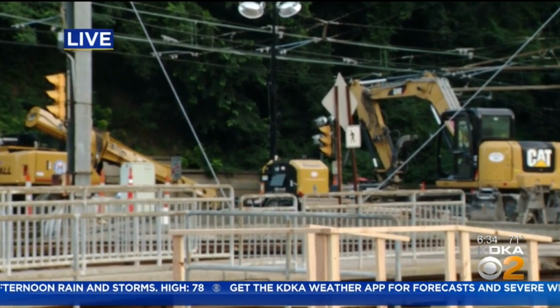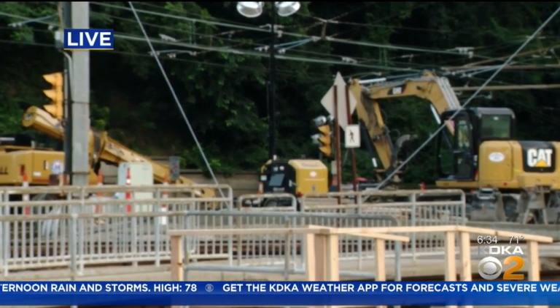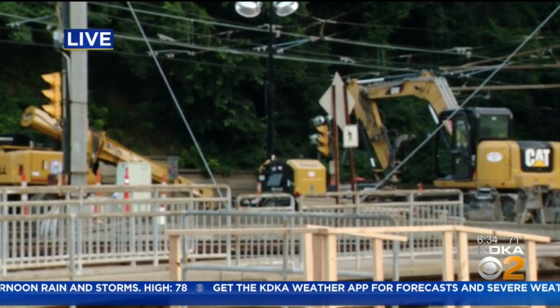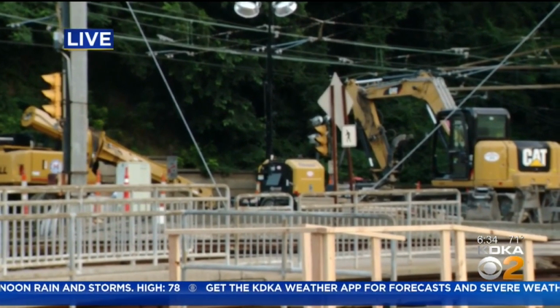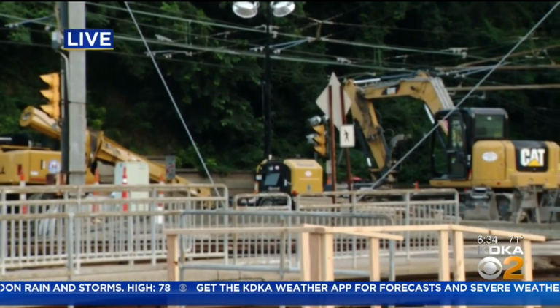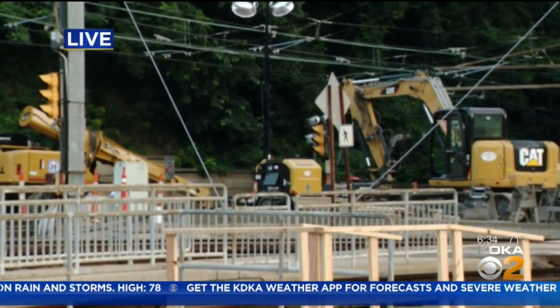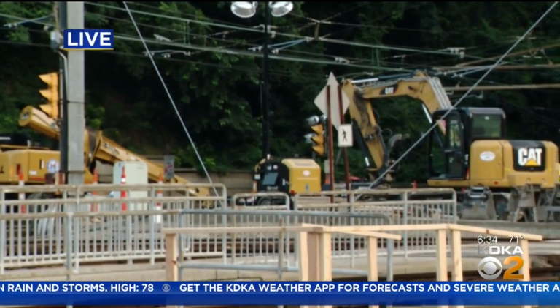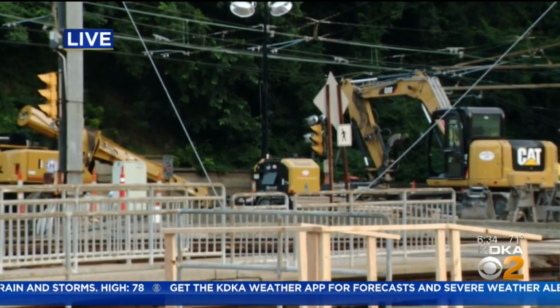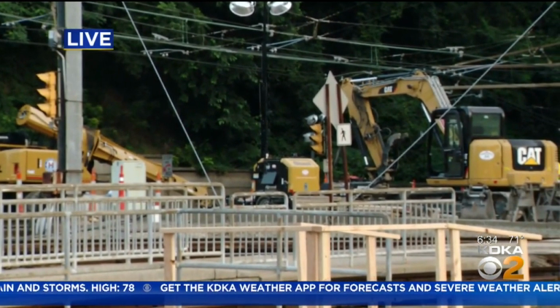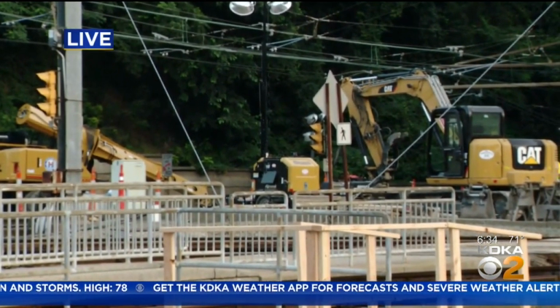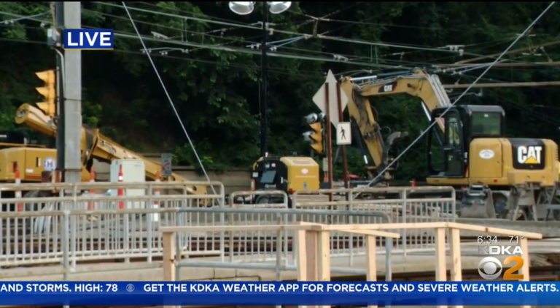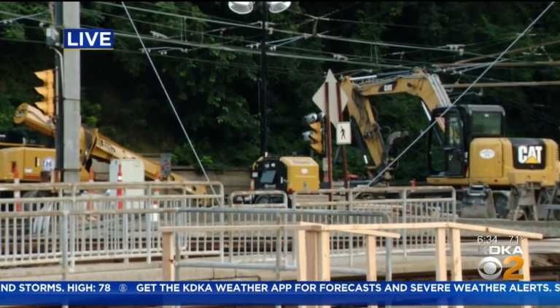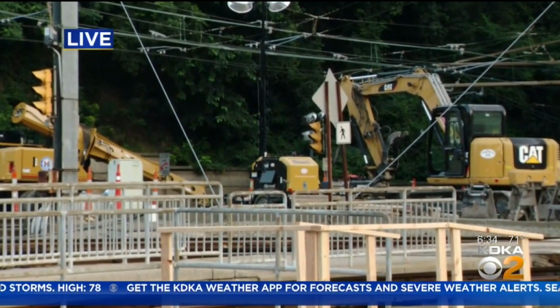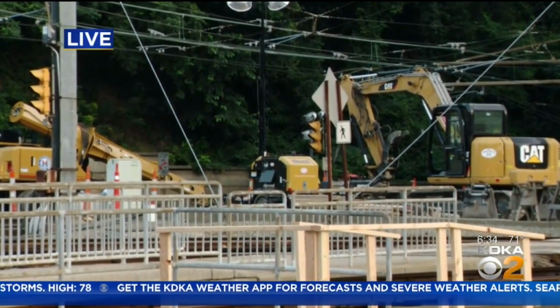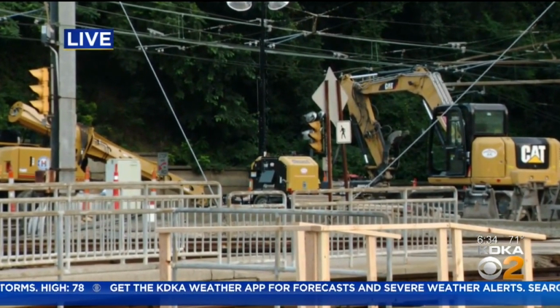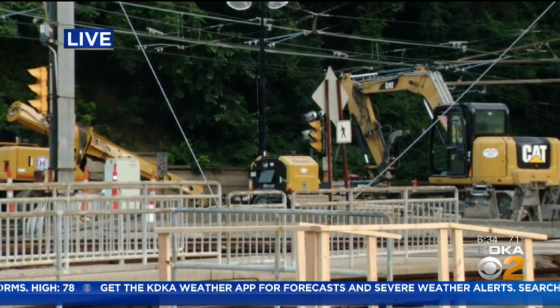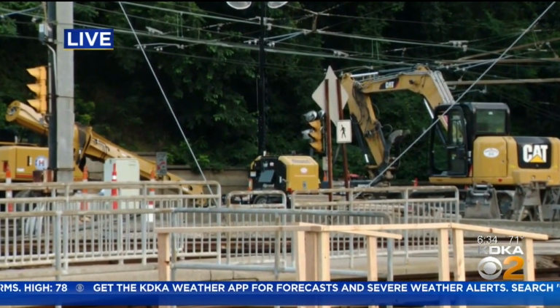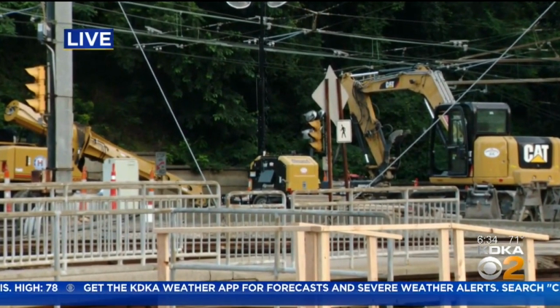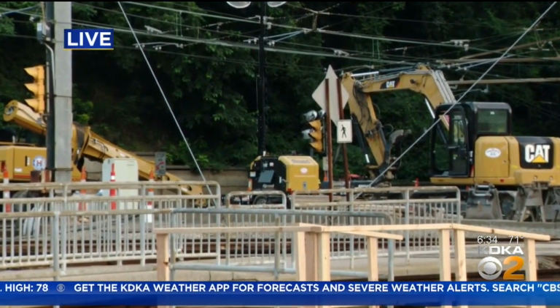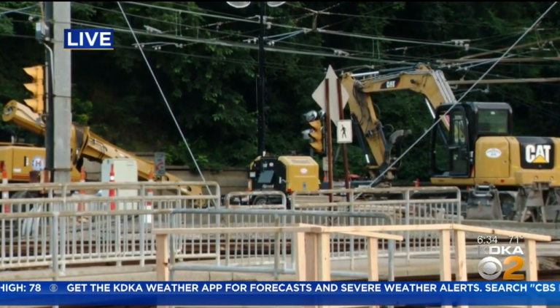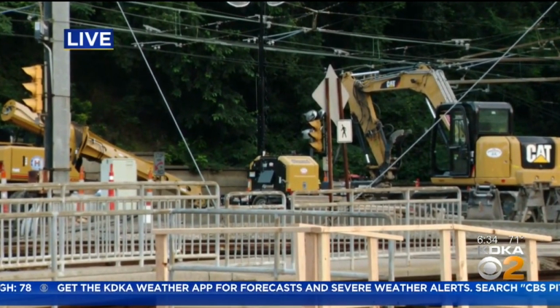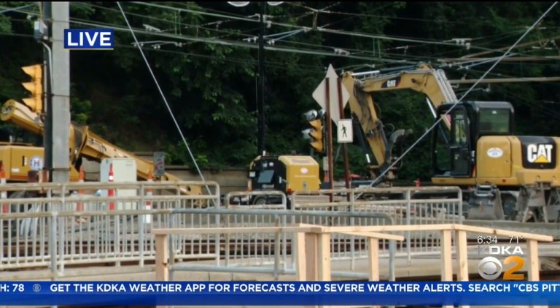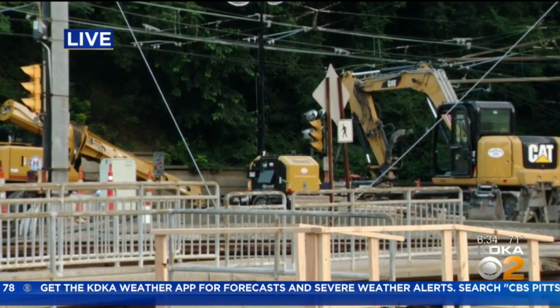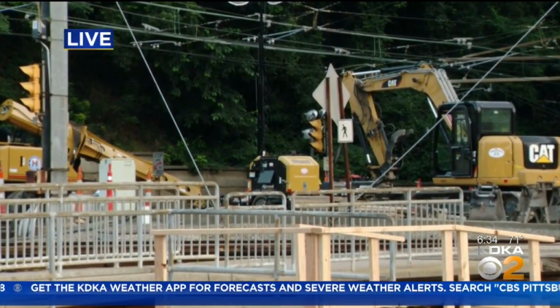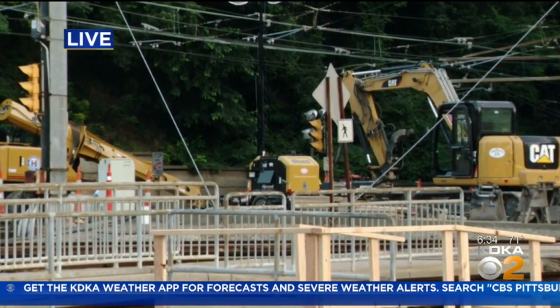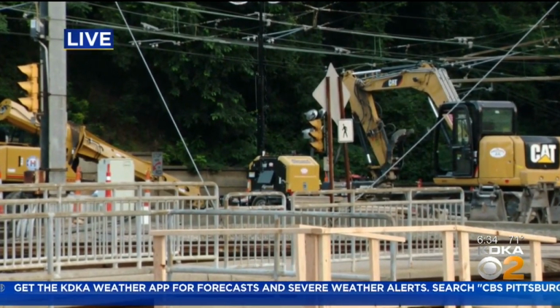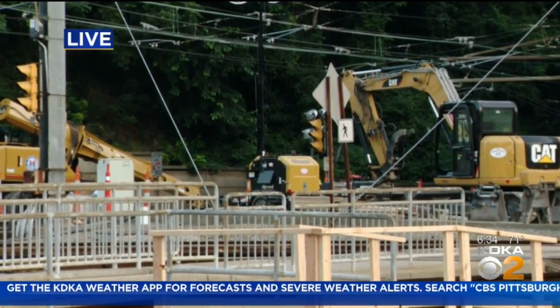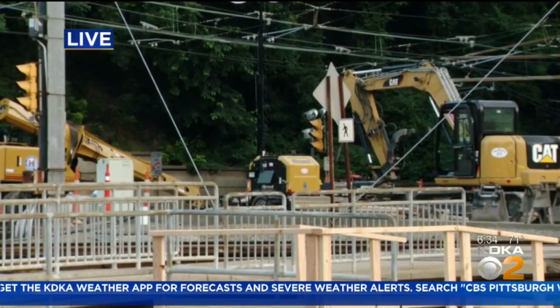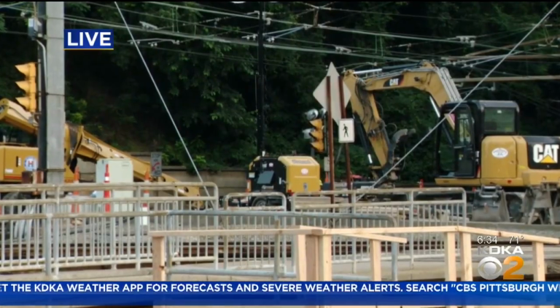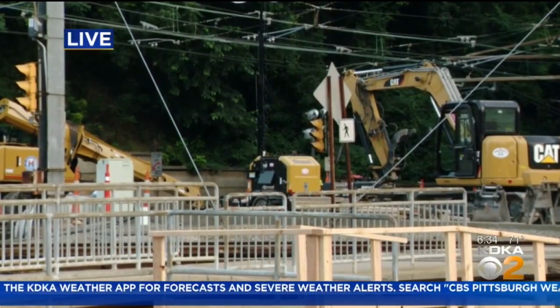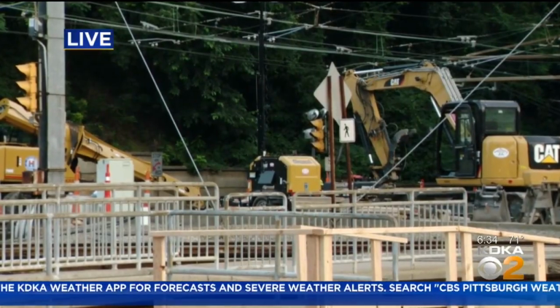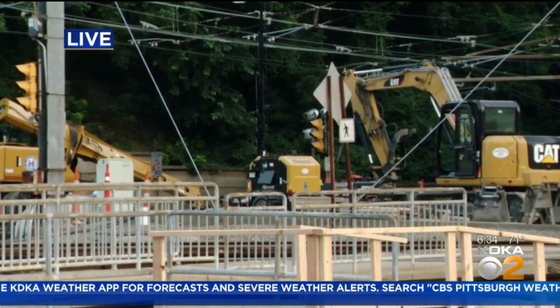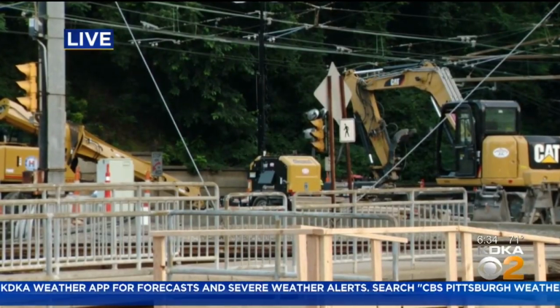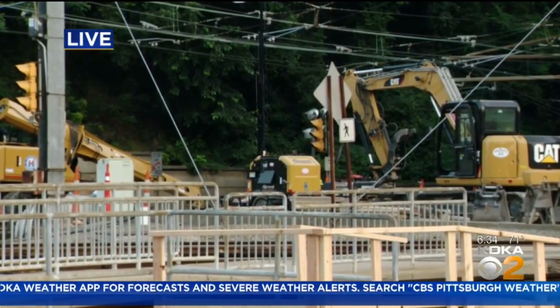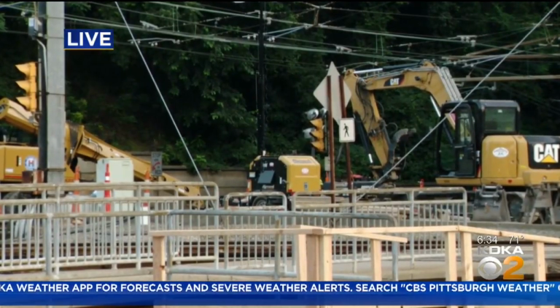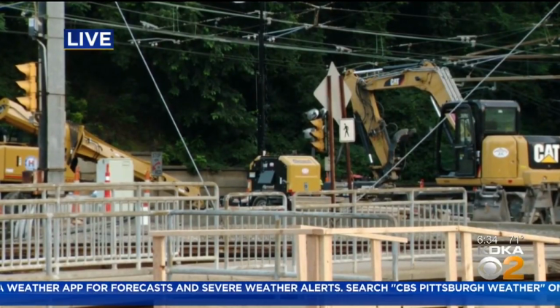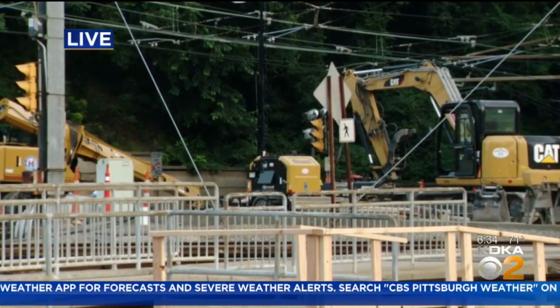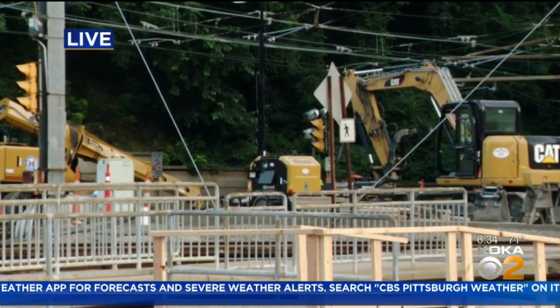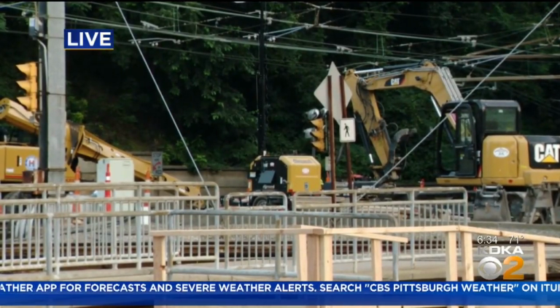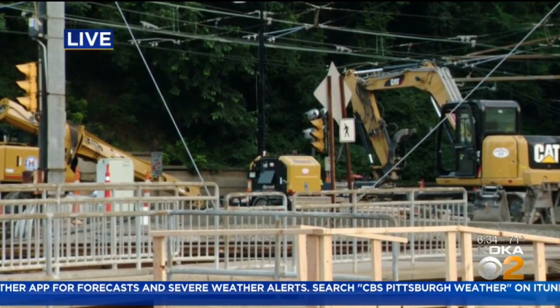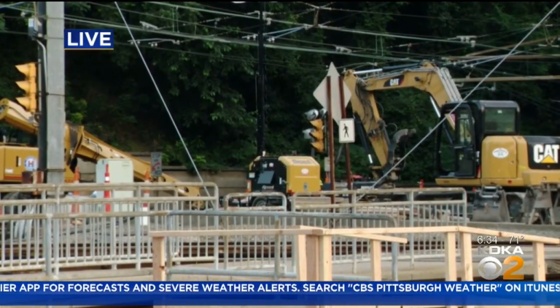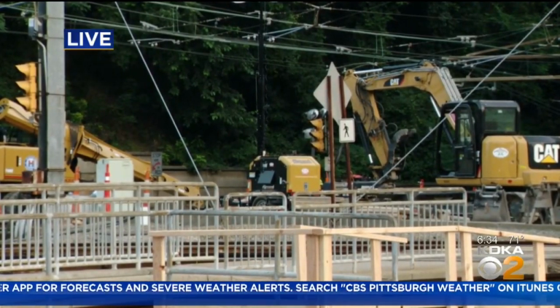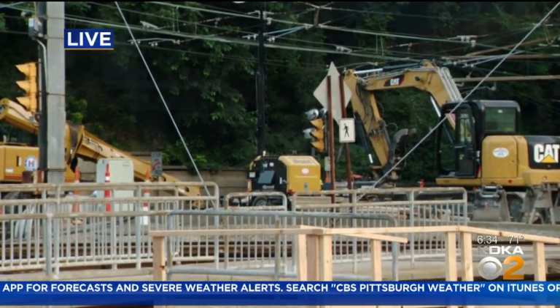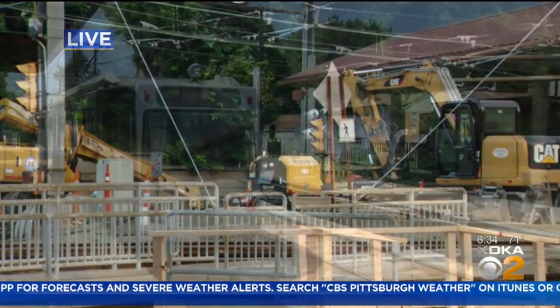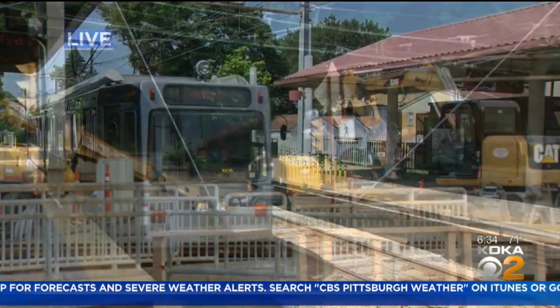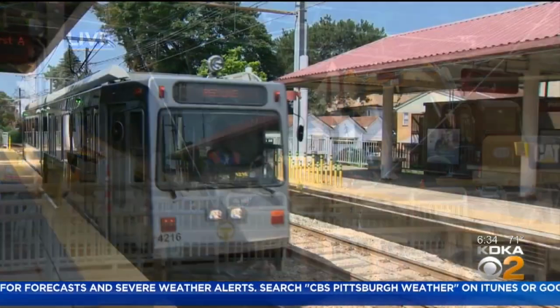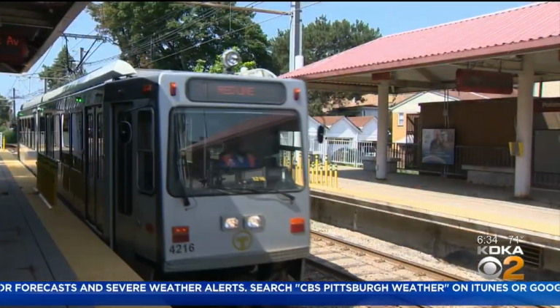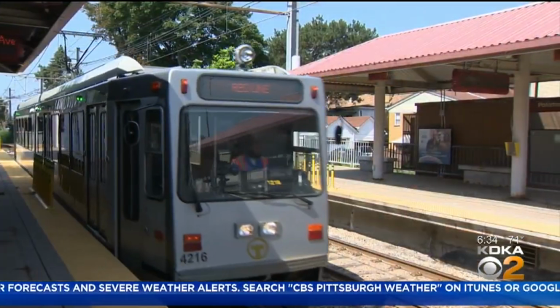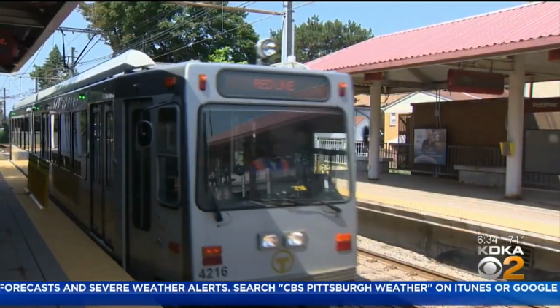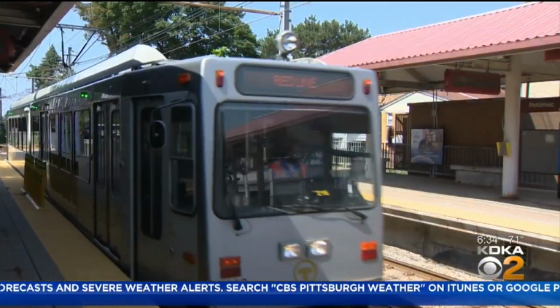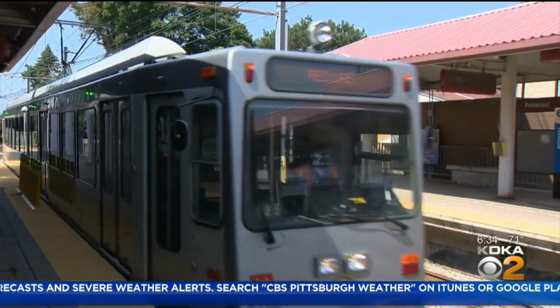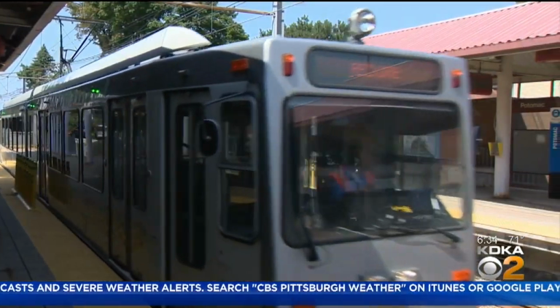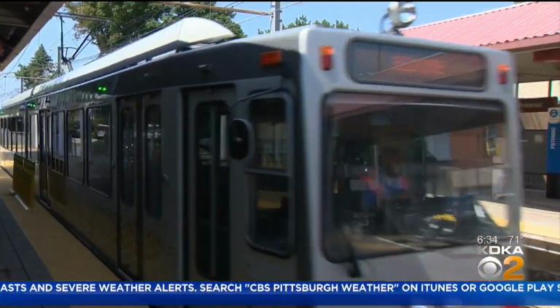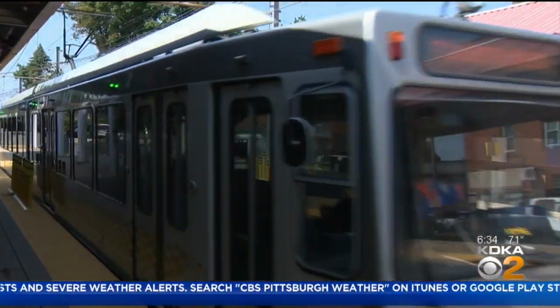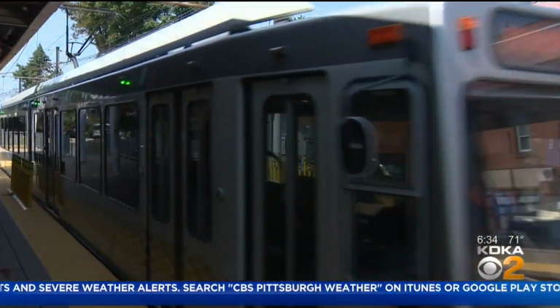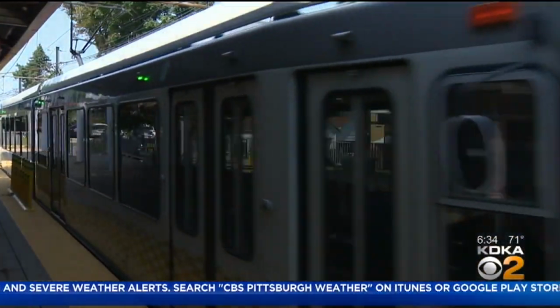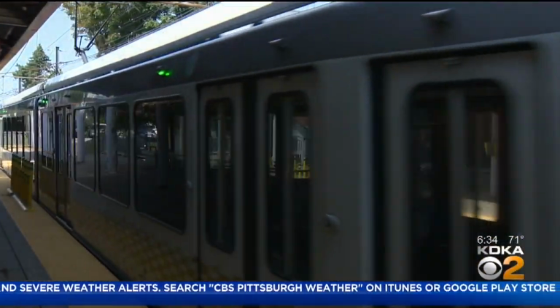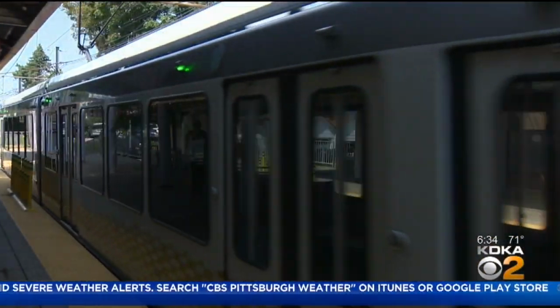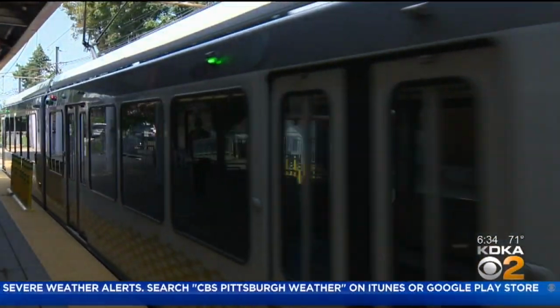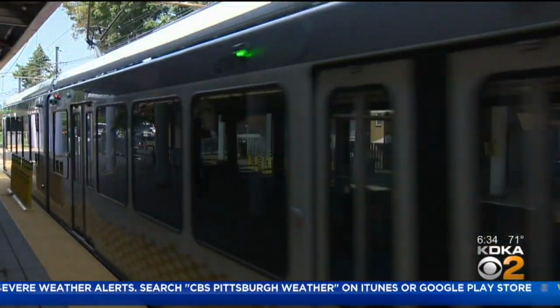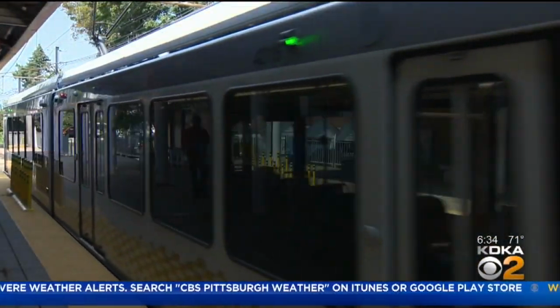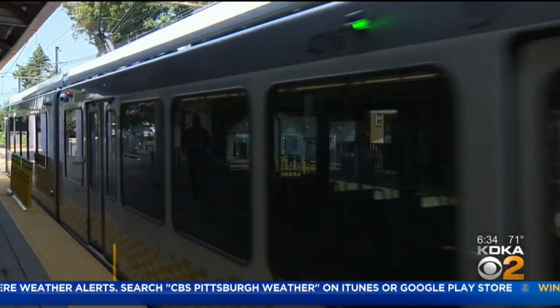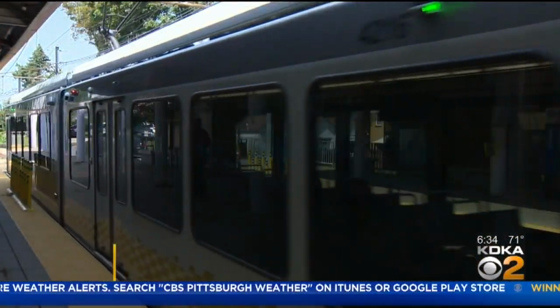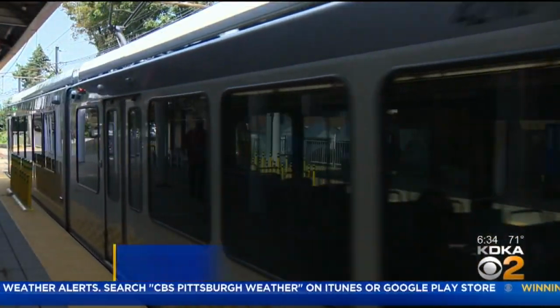They will be working 24-7 to get this done. About 10,000 weekday T riders will be impacted, and about 5,000 on the weekends.